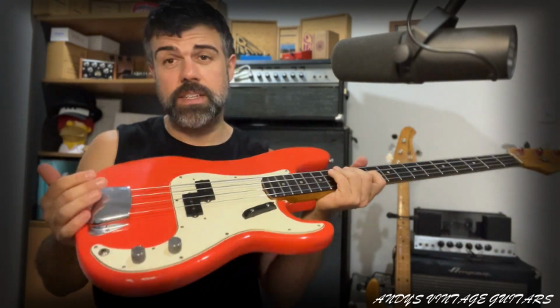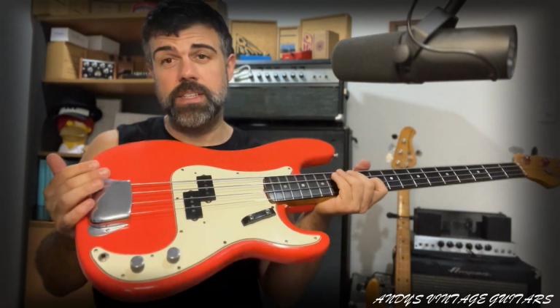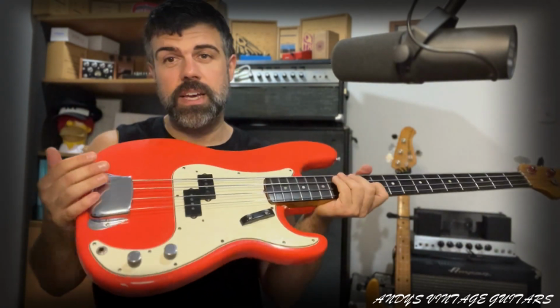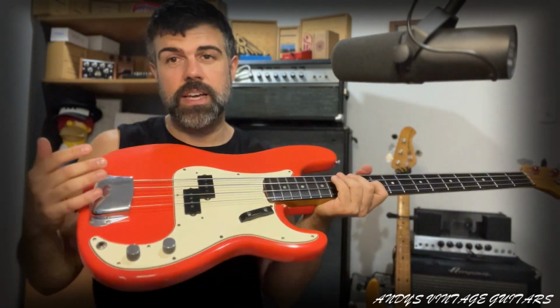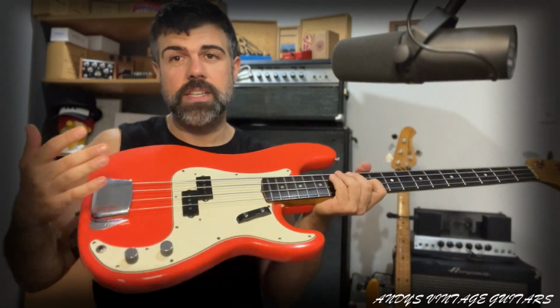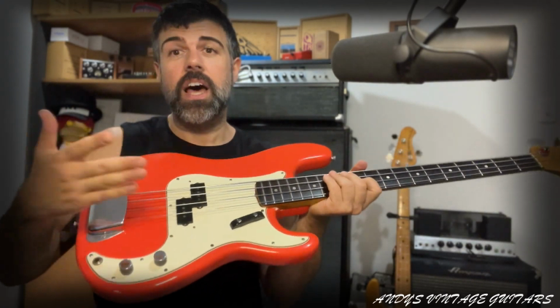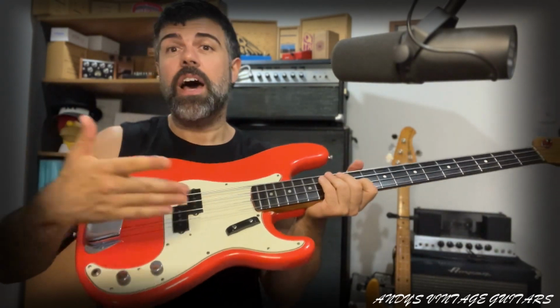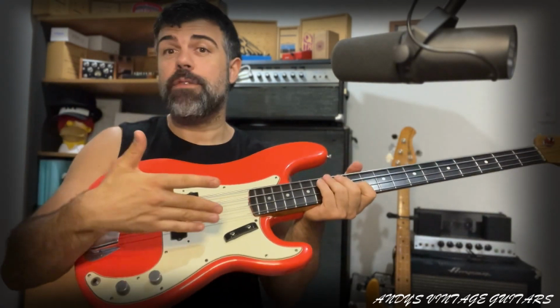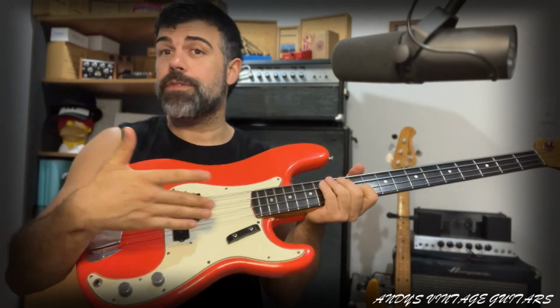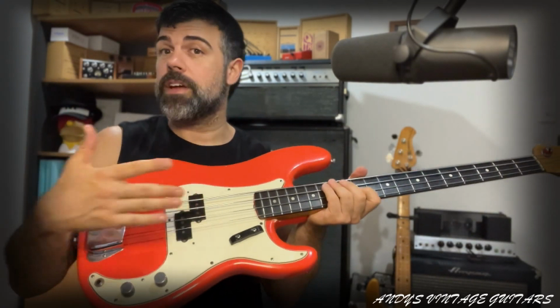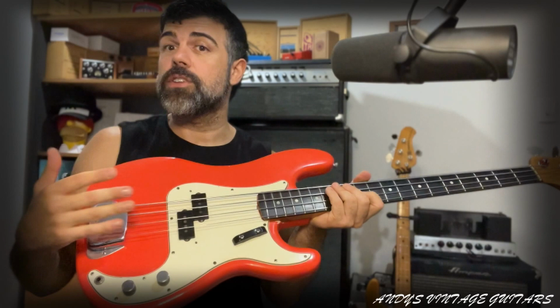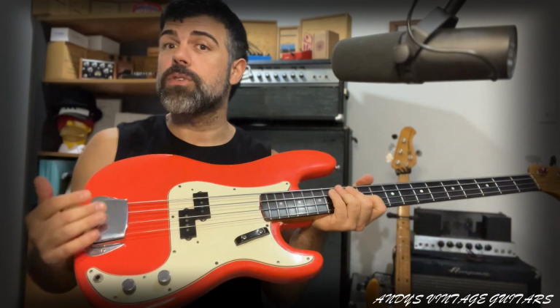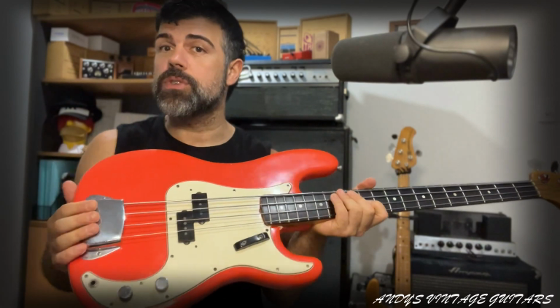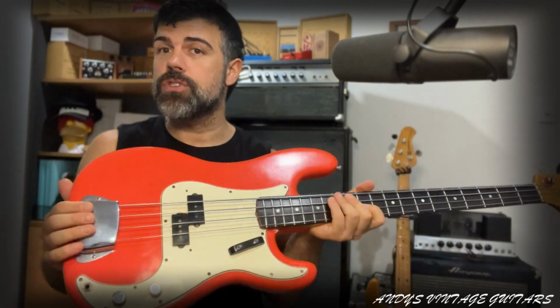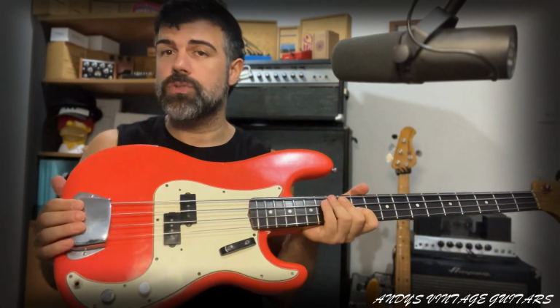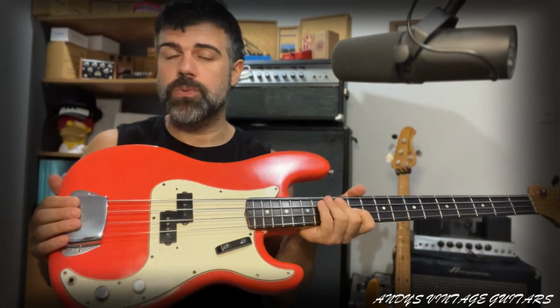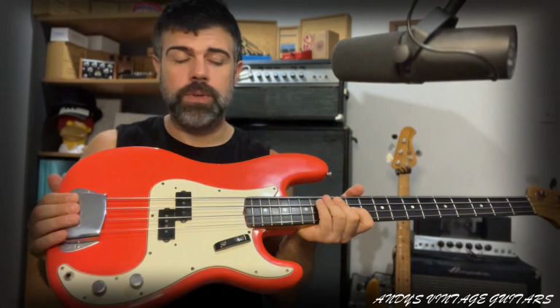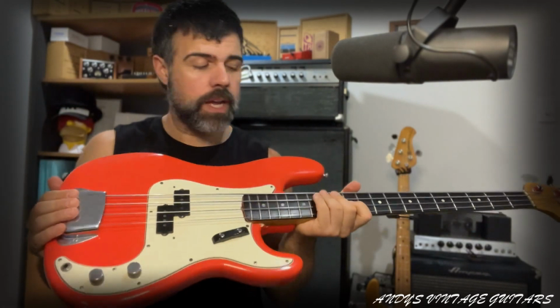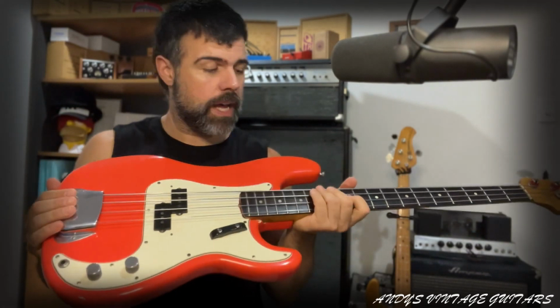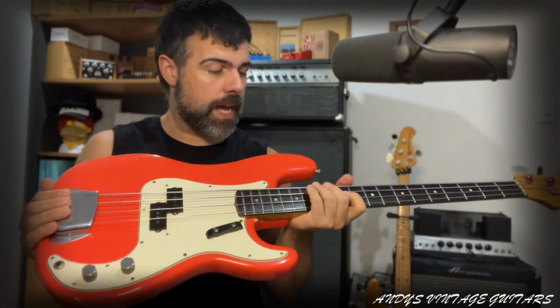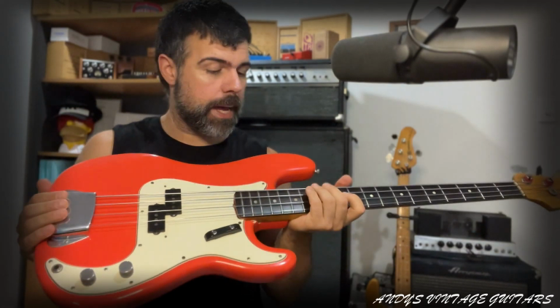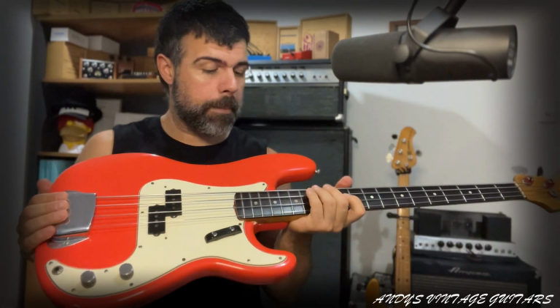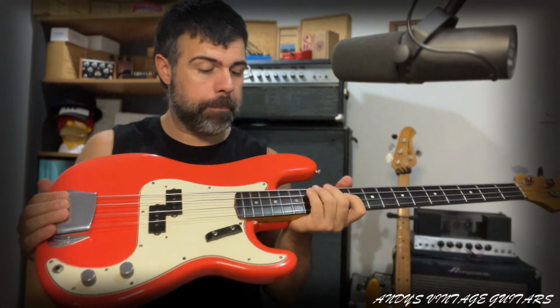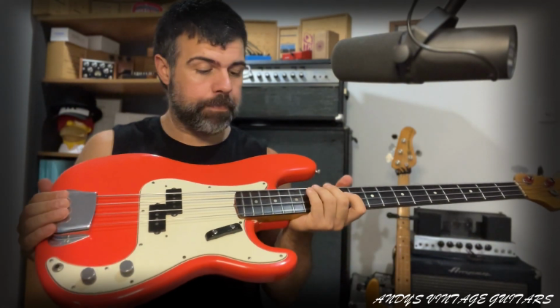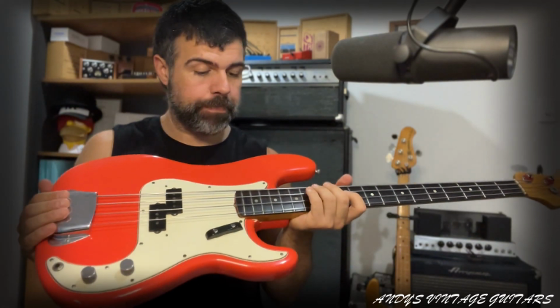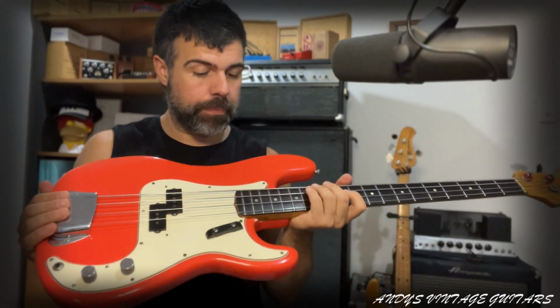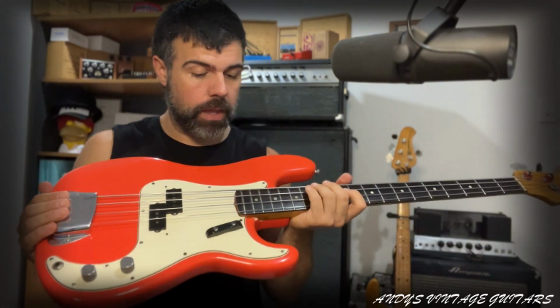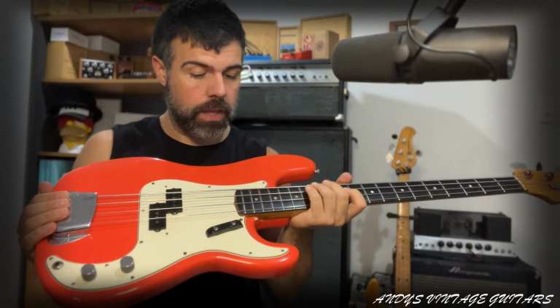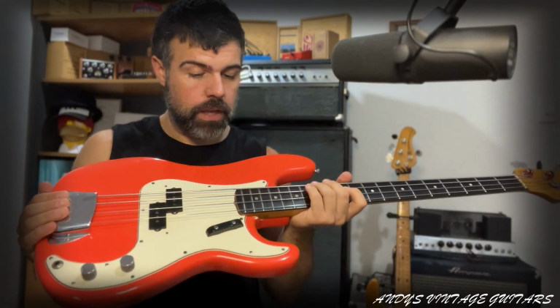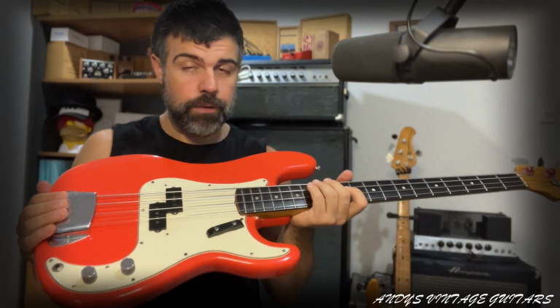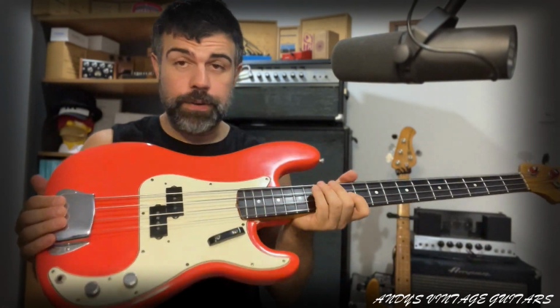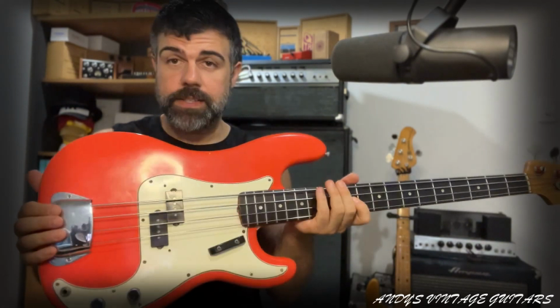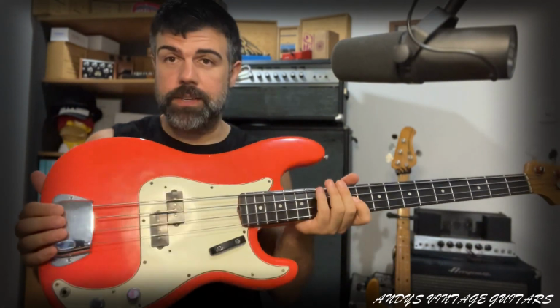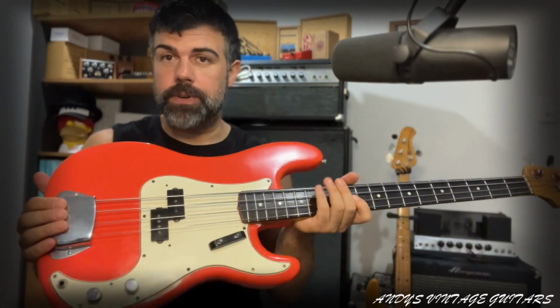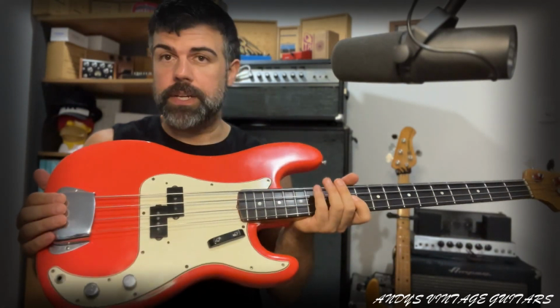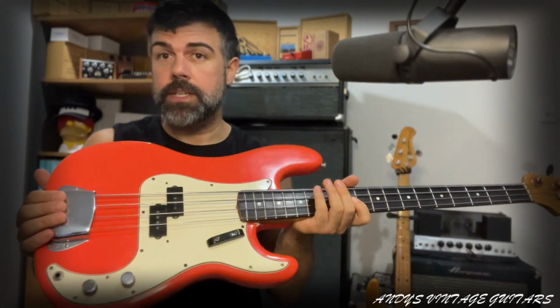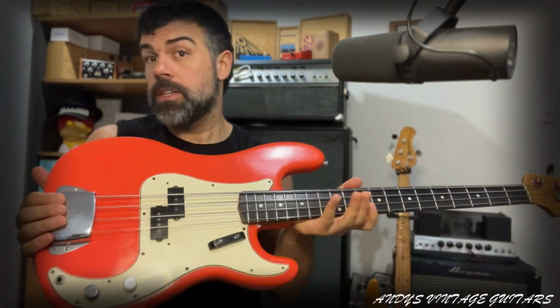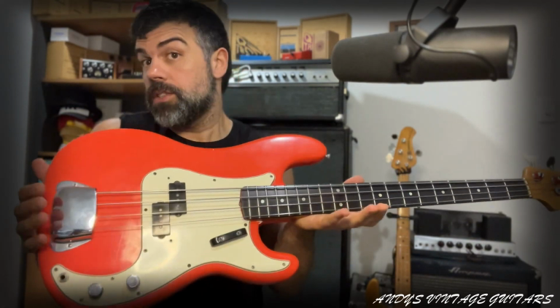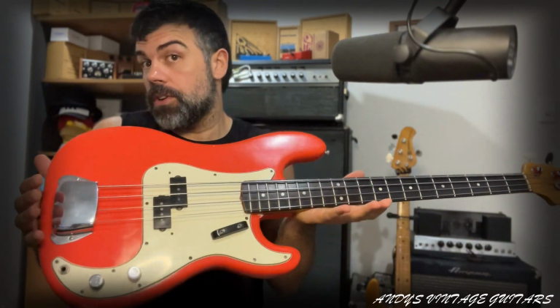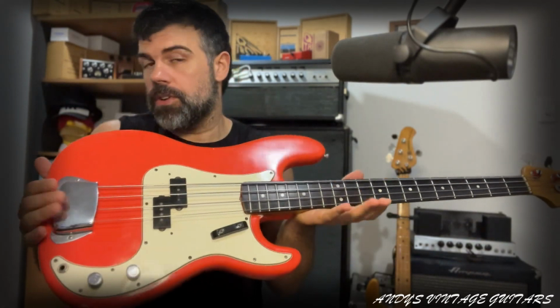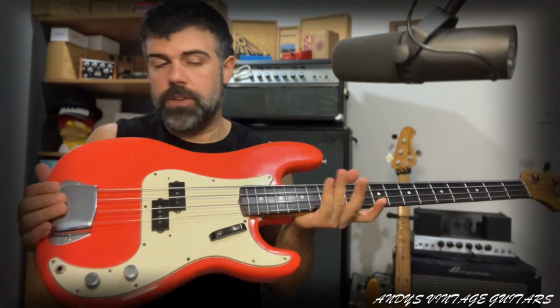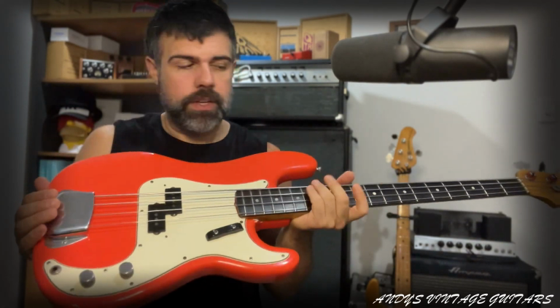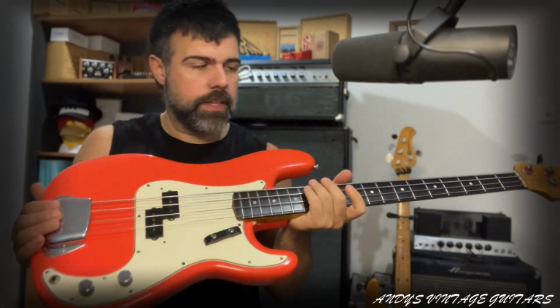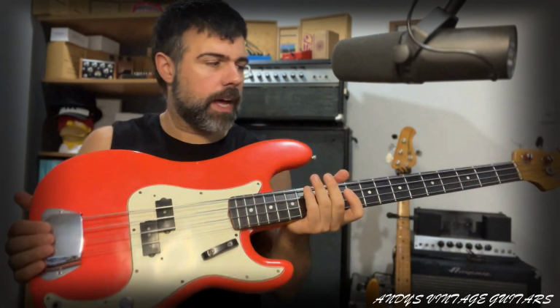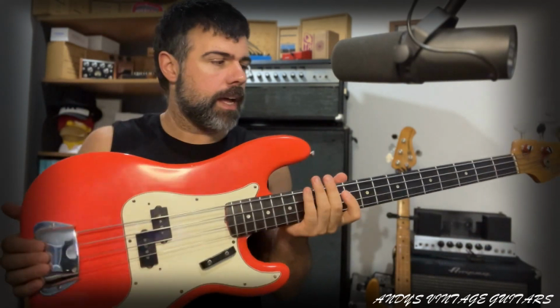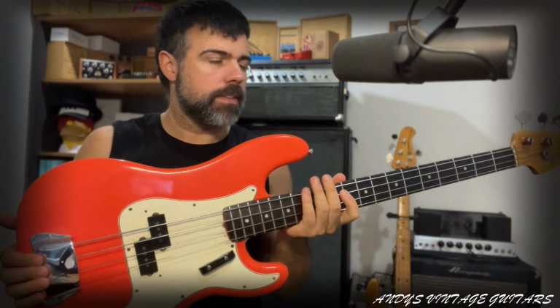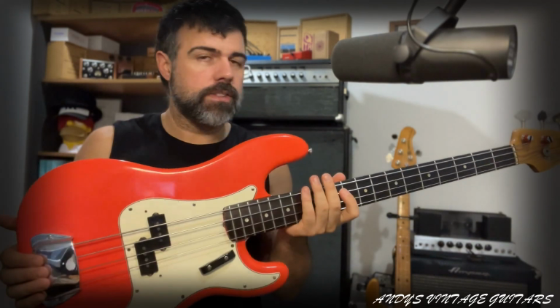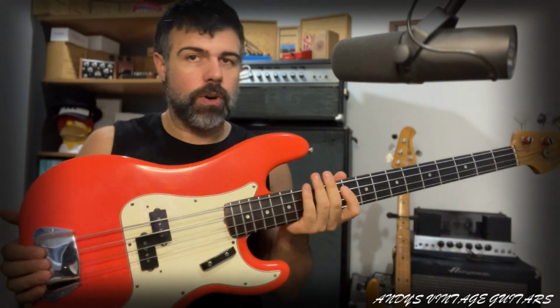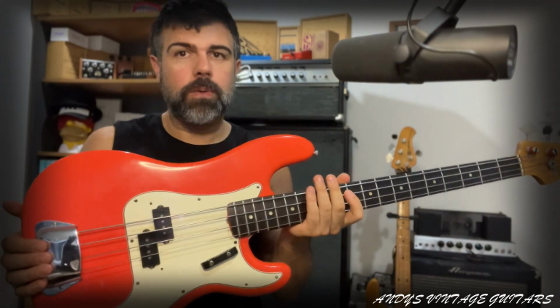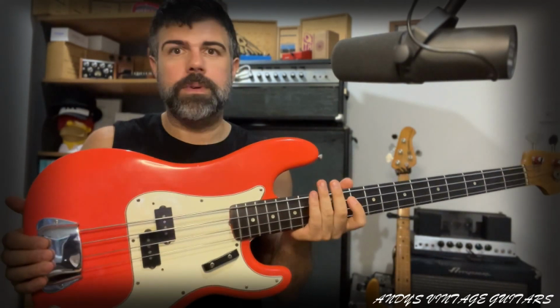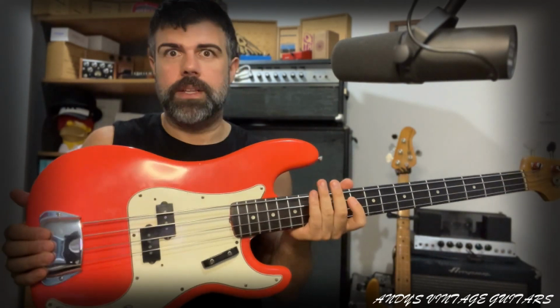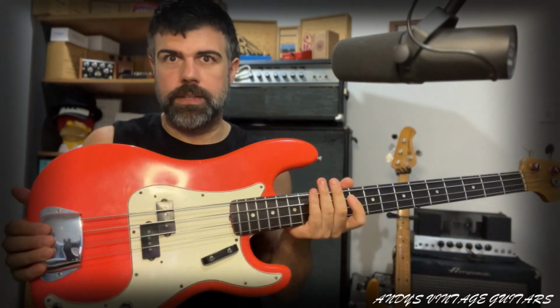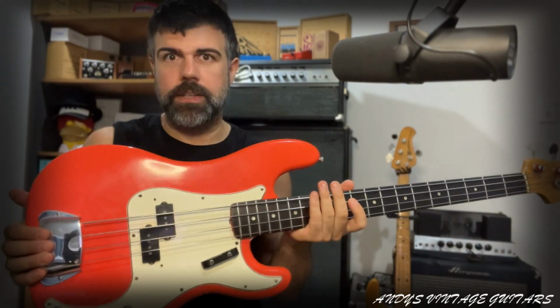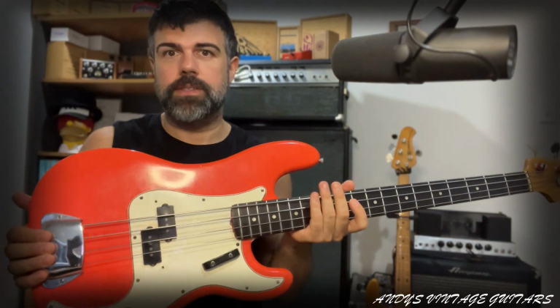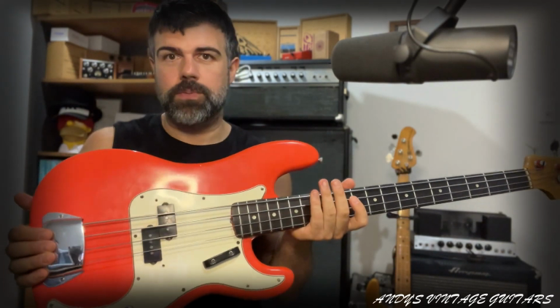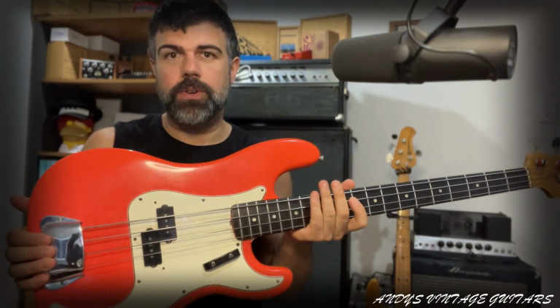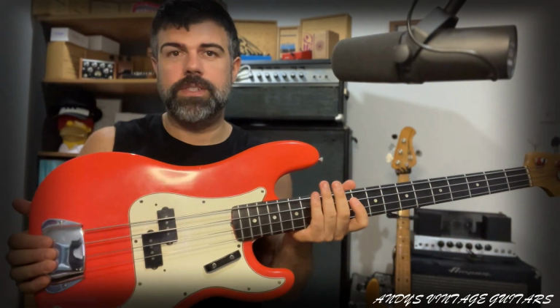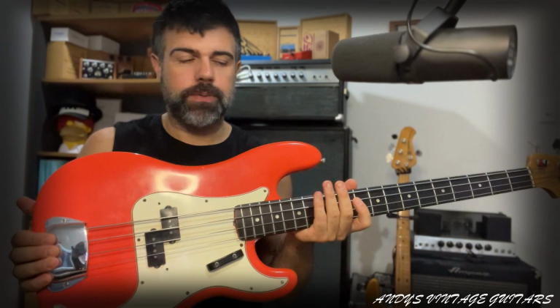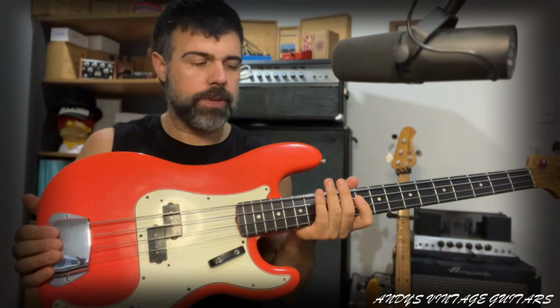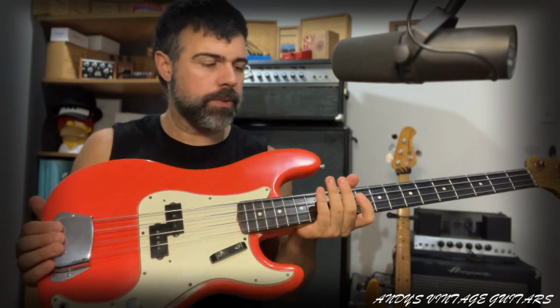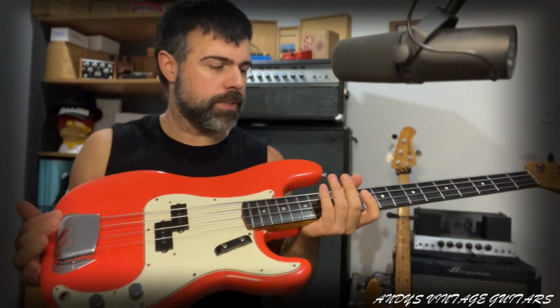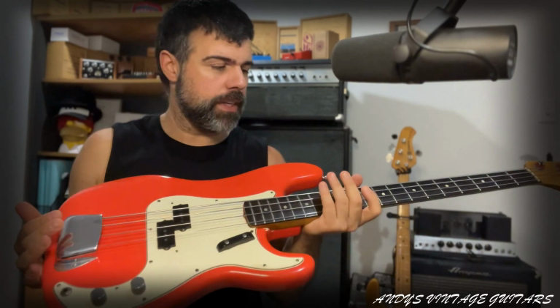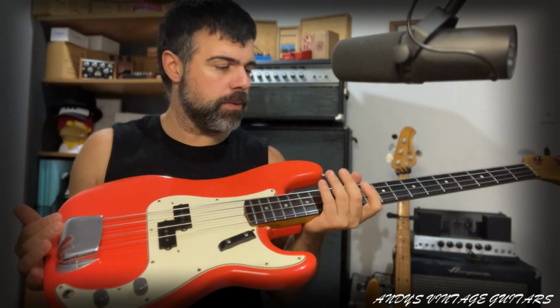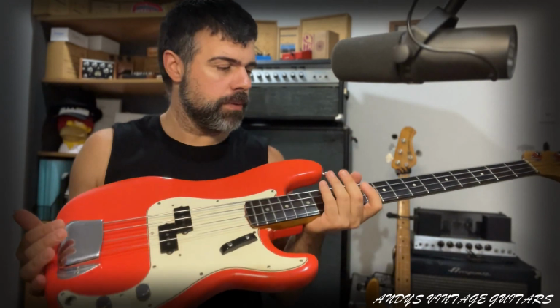In this case, I found the original Fiesta Red, so that told me that this was the real deal.